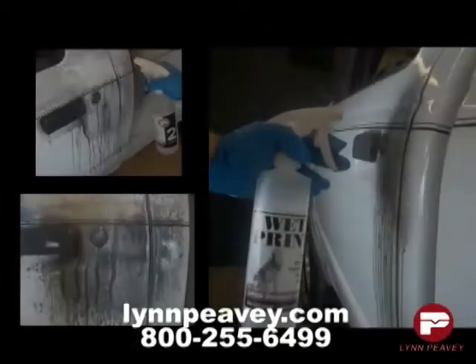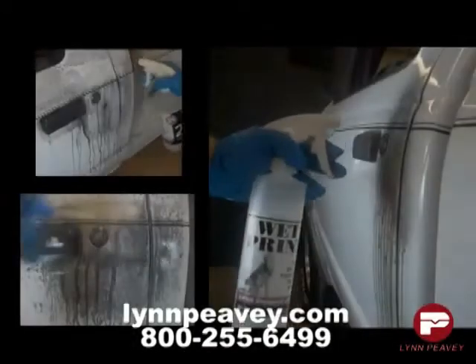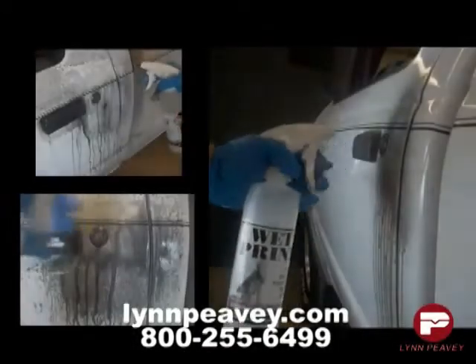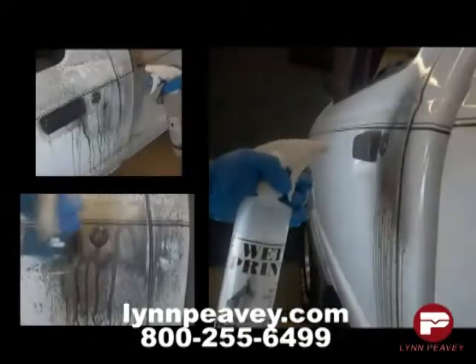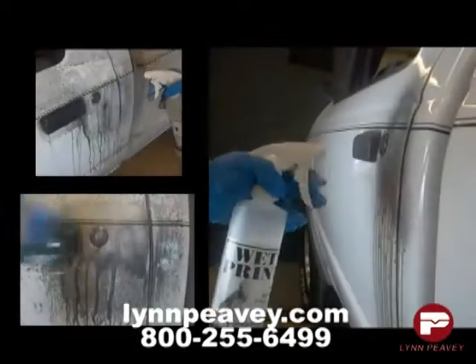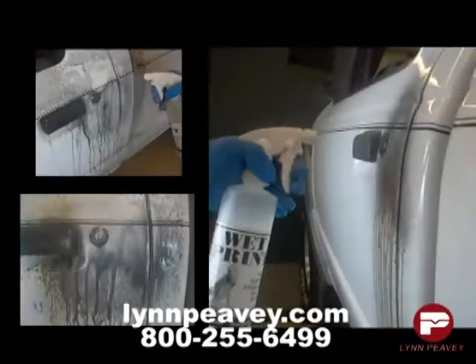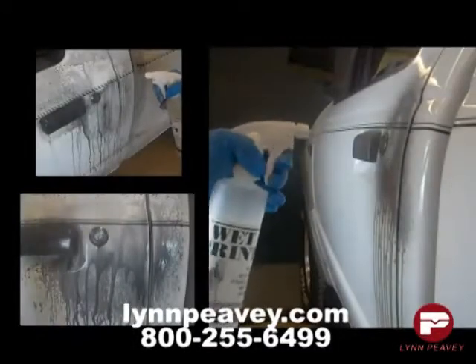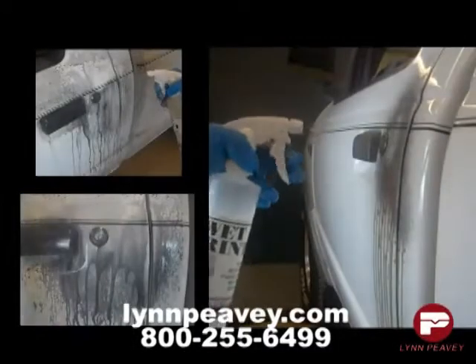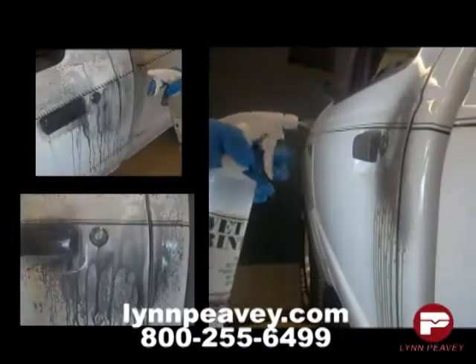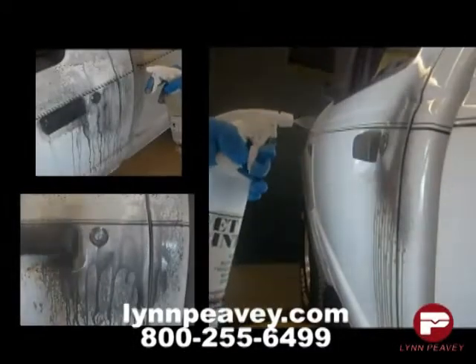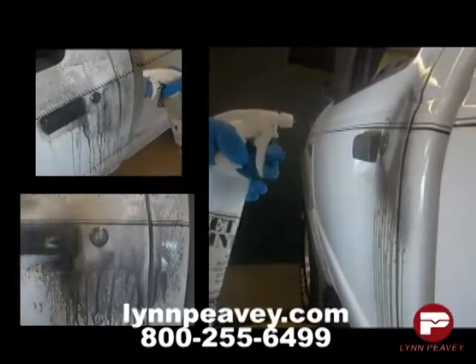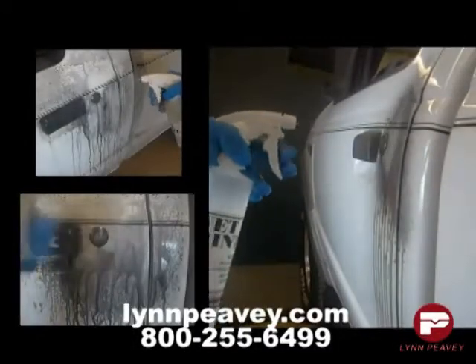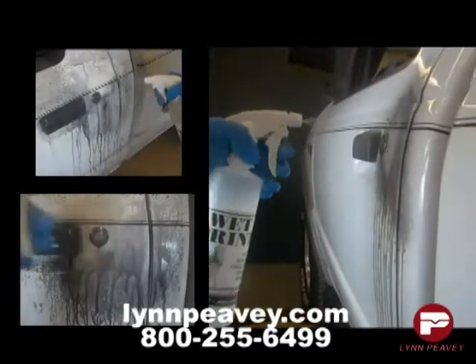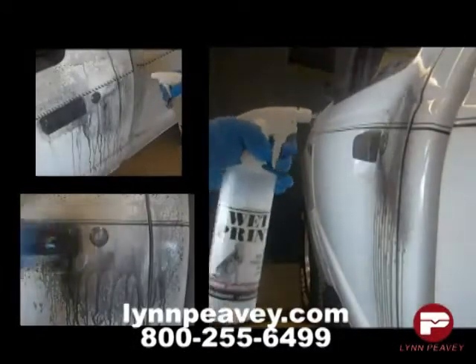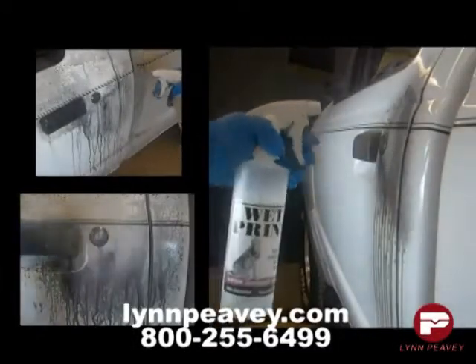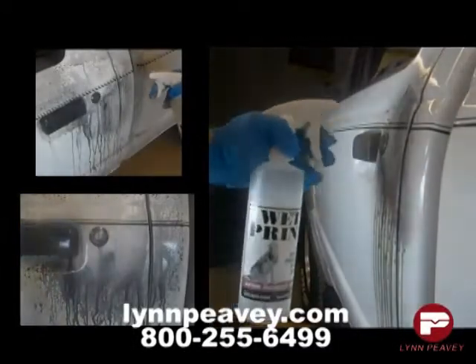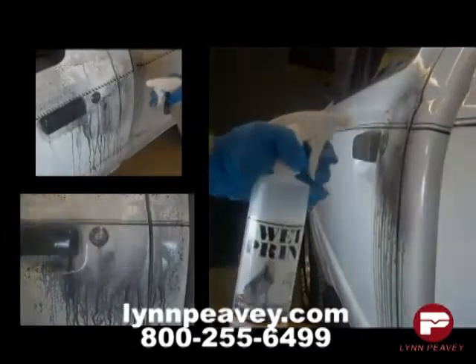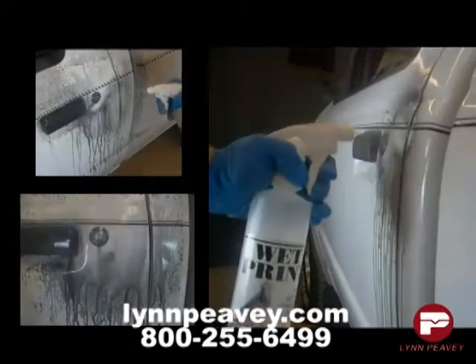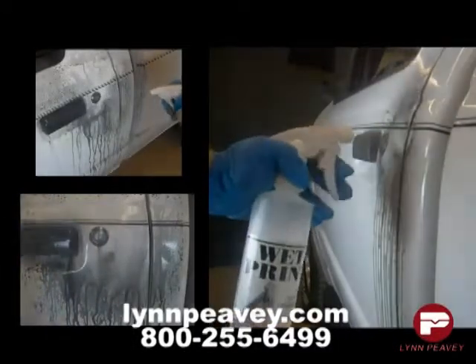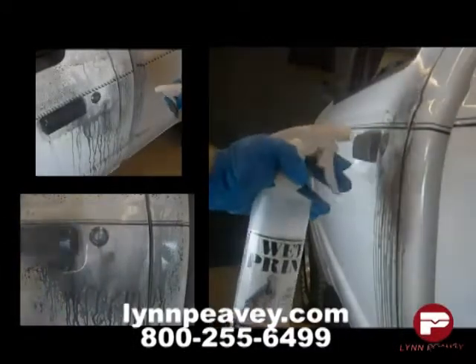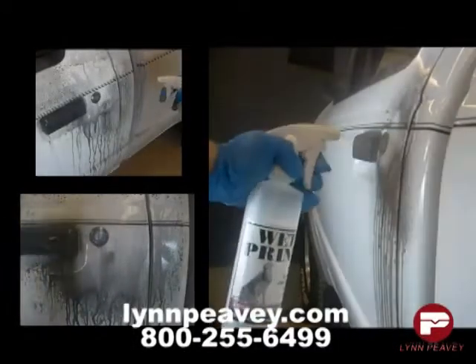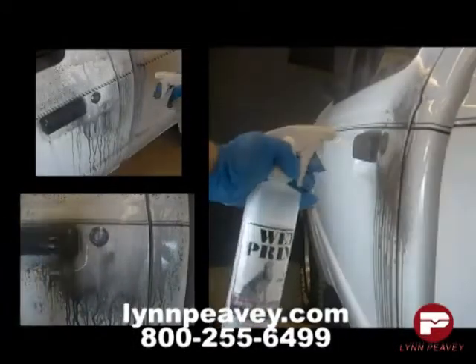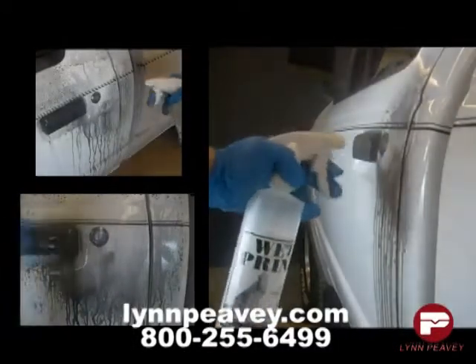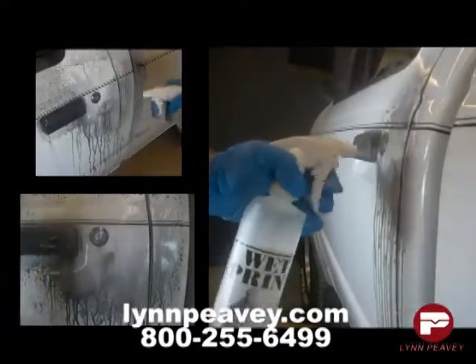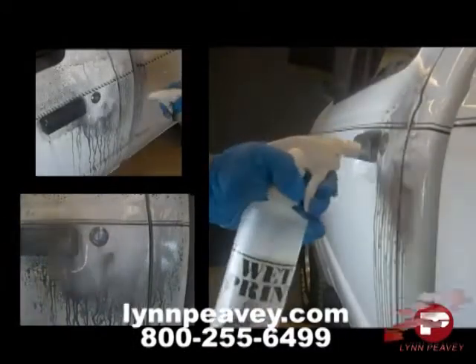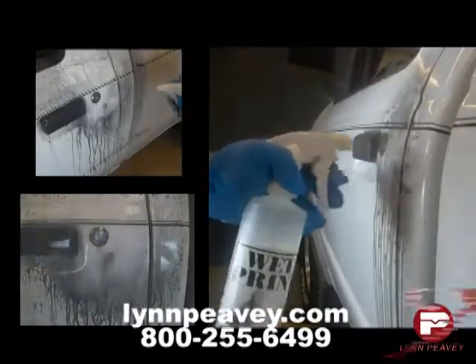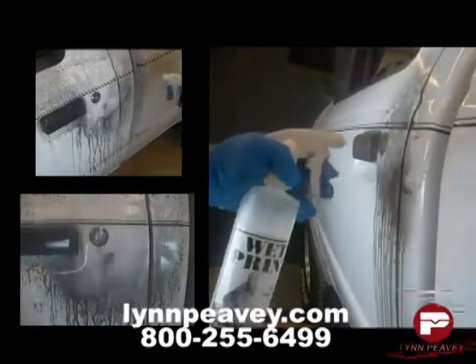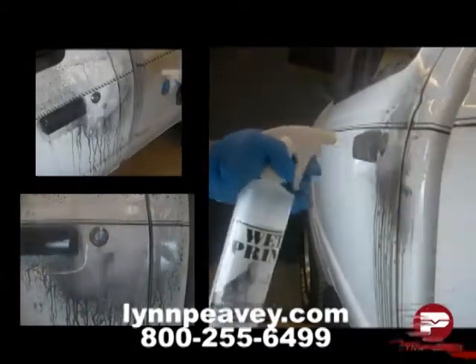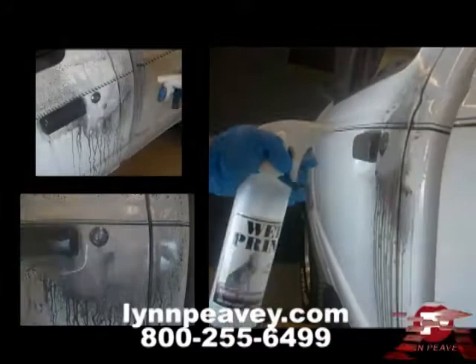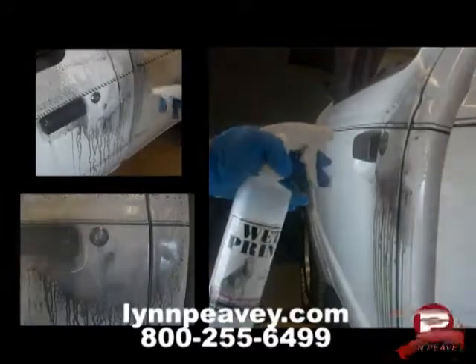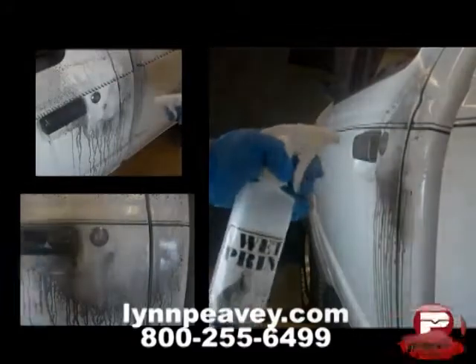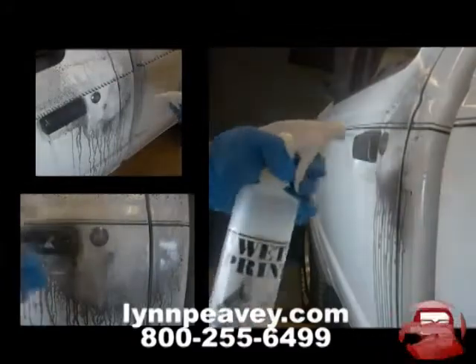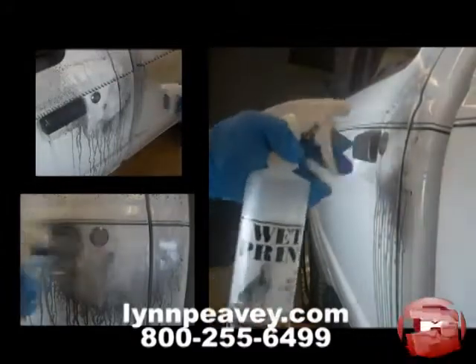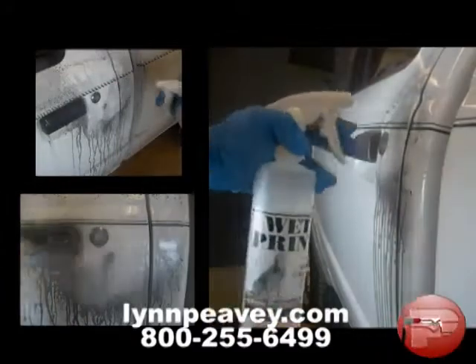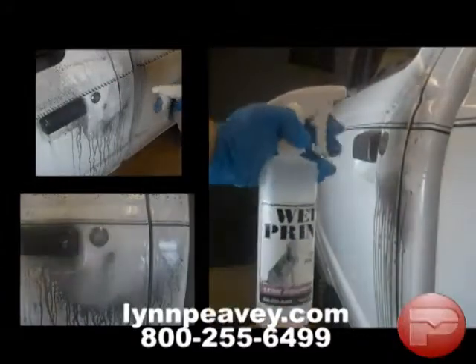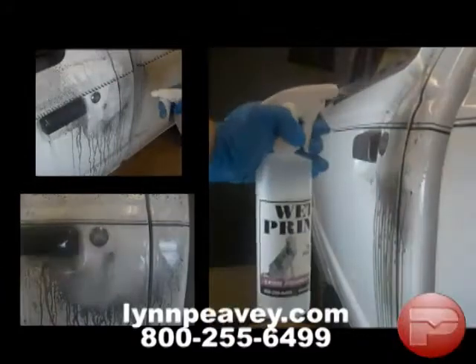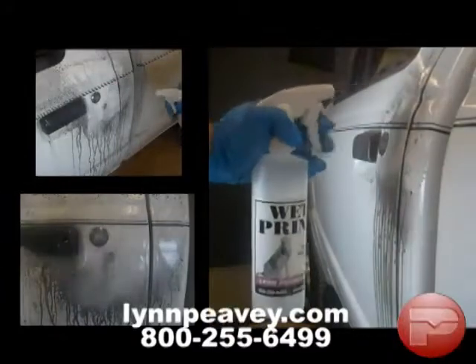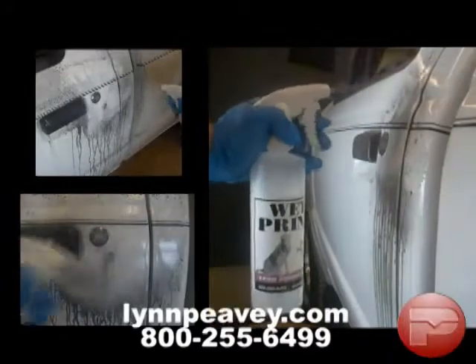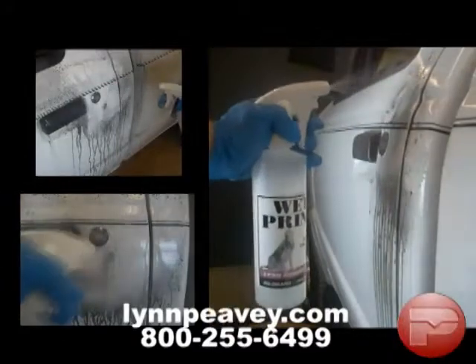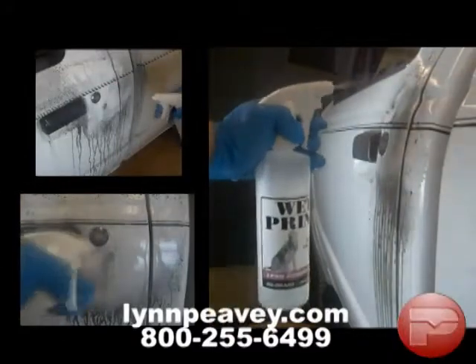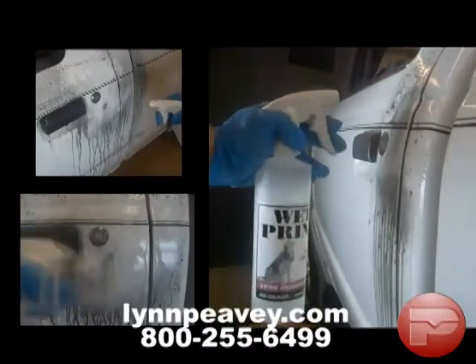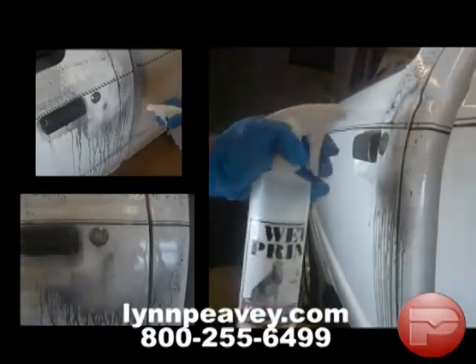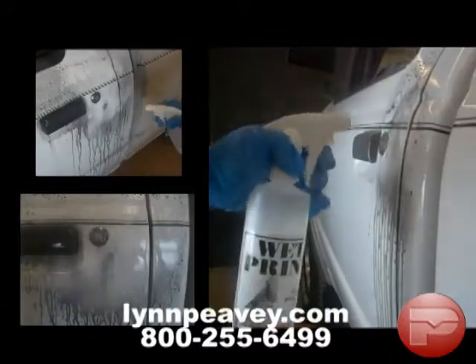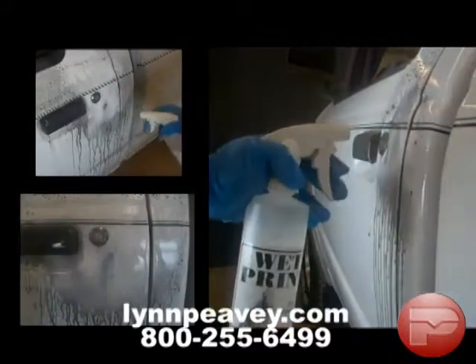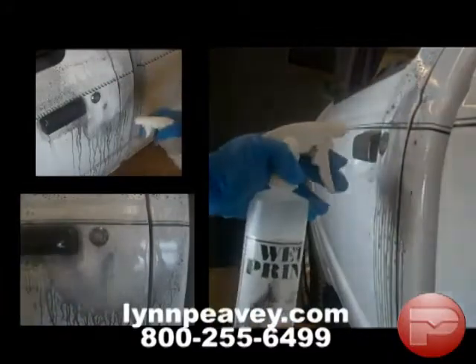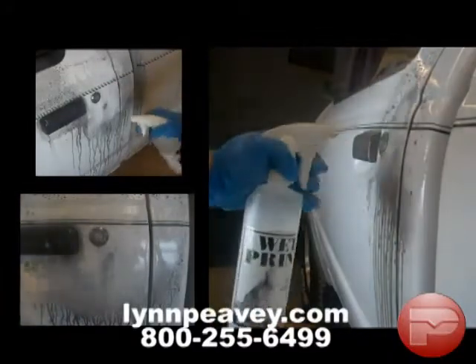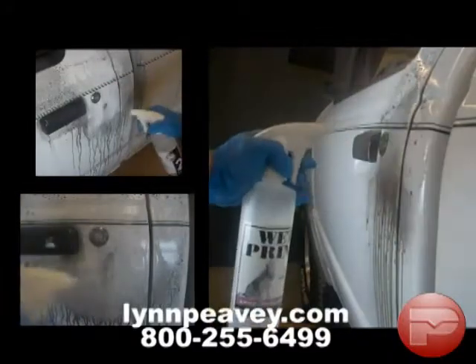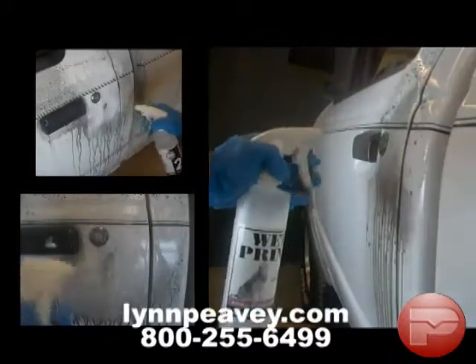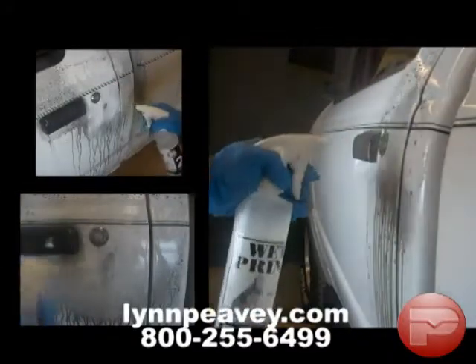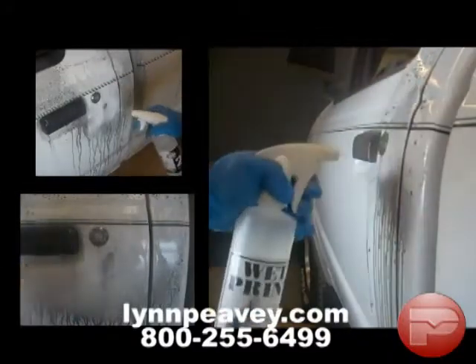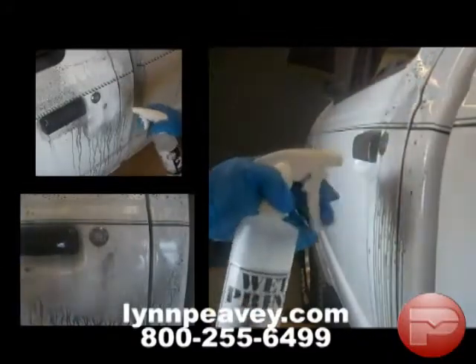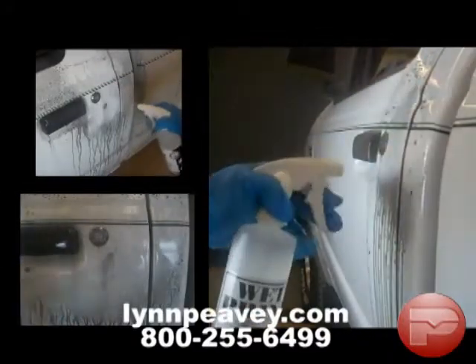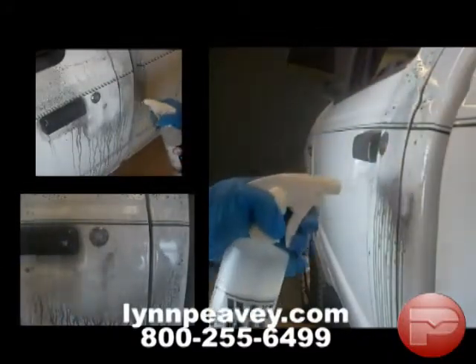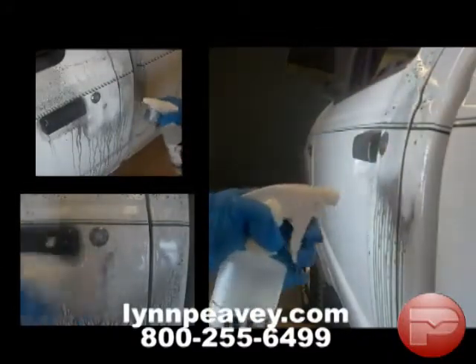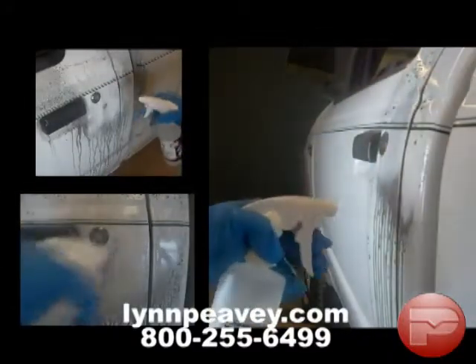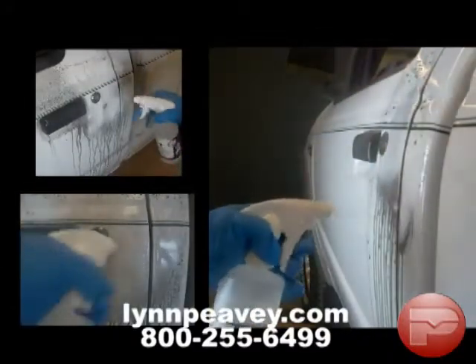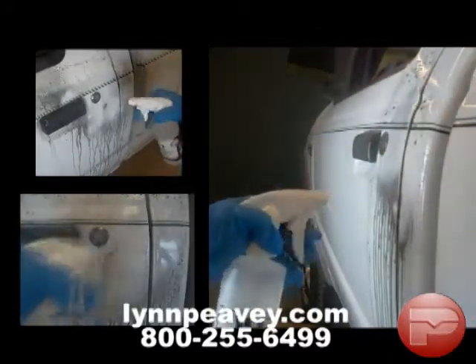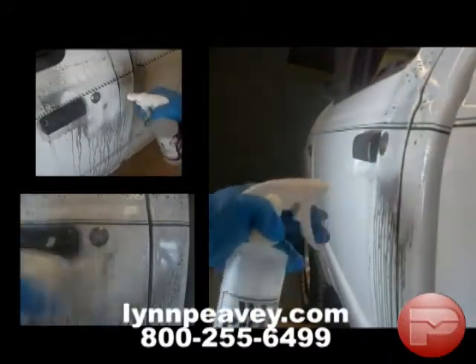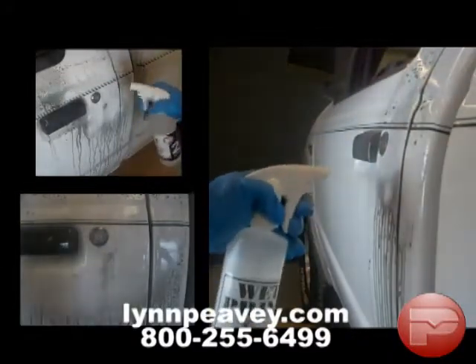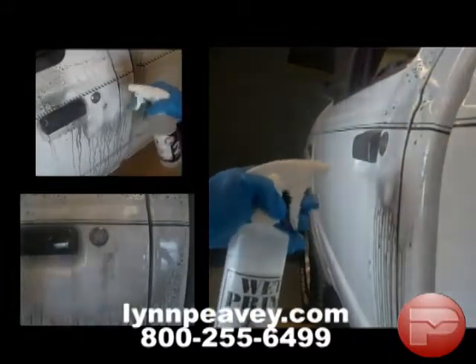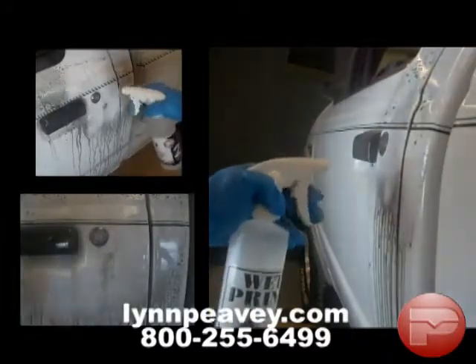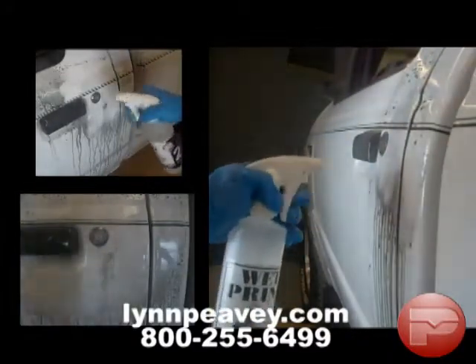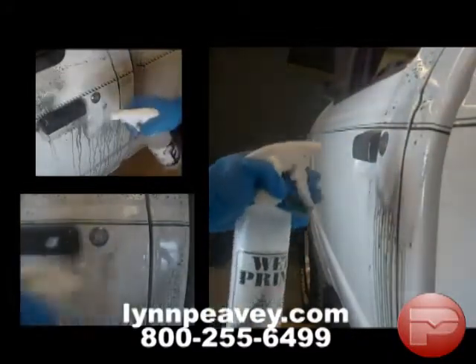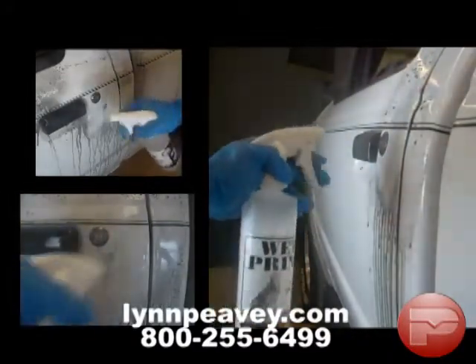Once the surface has been covered with Wet Print residue, next it is cleared of excess solution by spraying the entire area down with water.